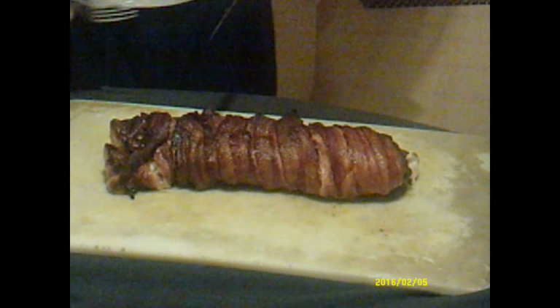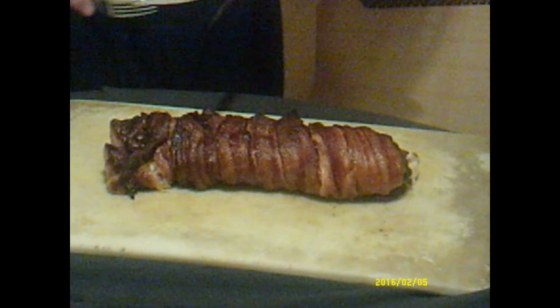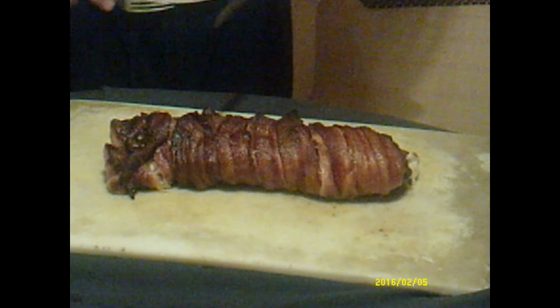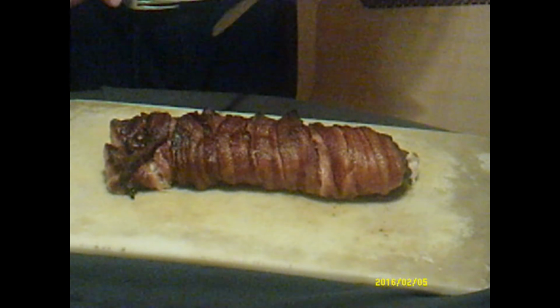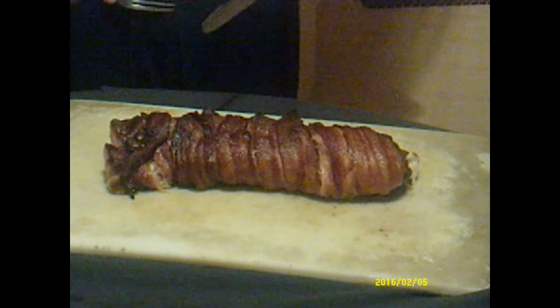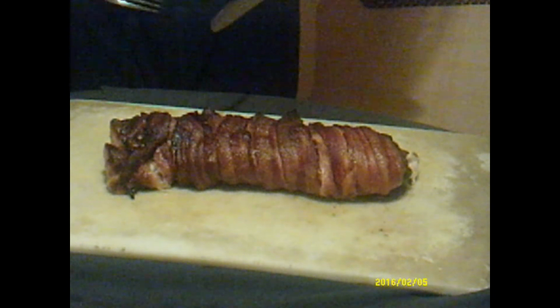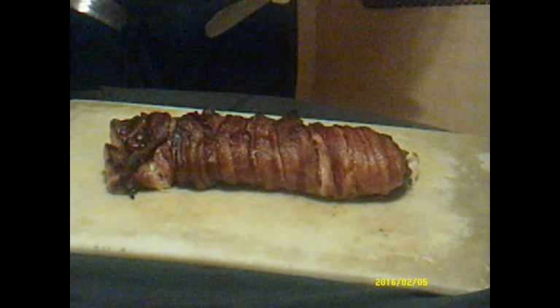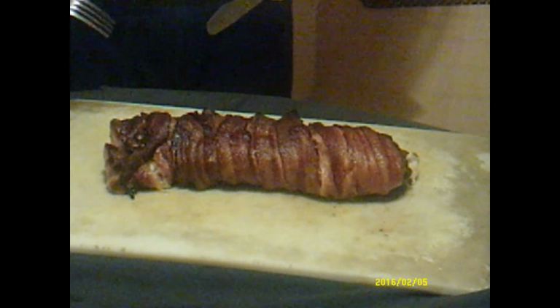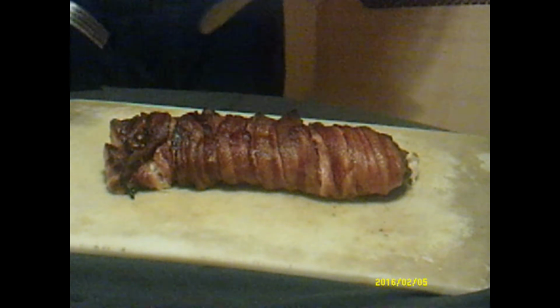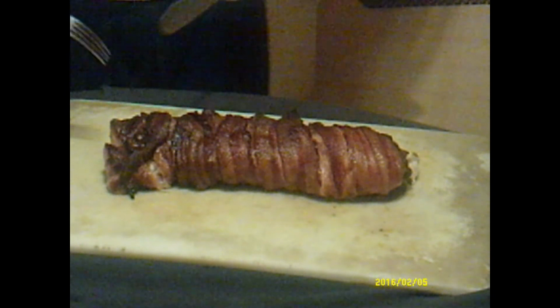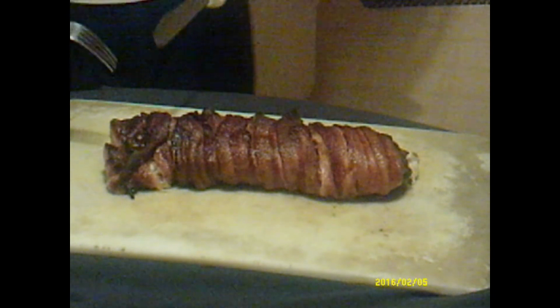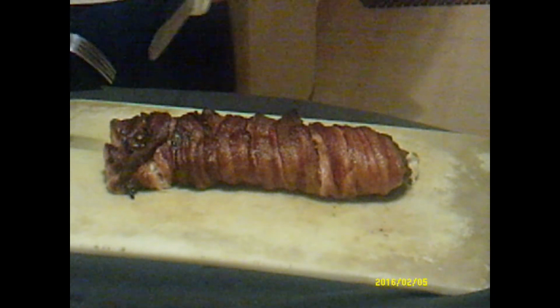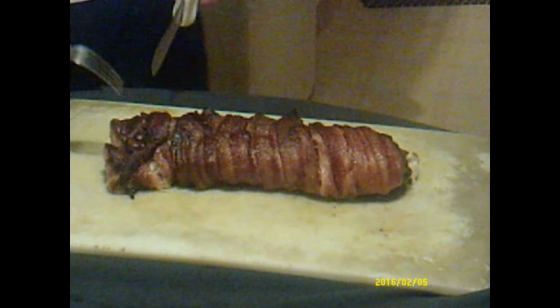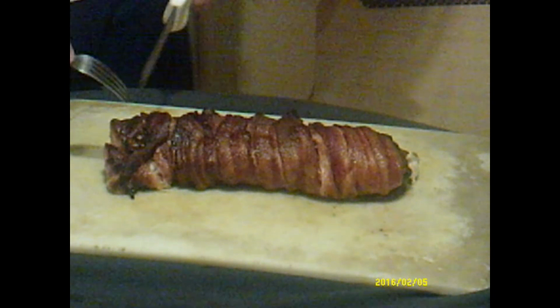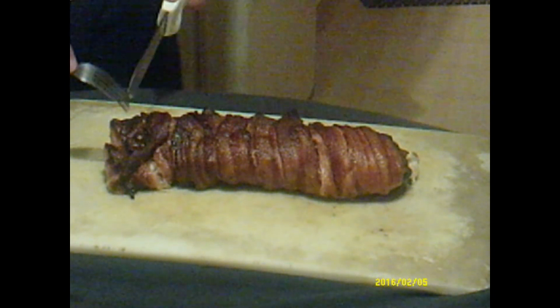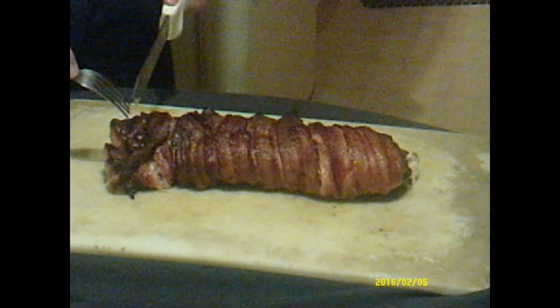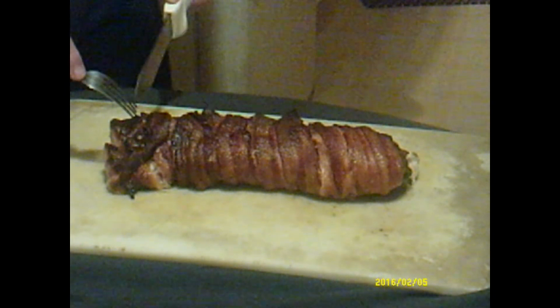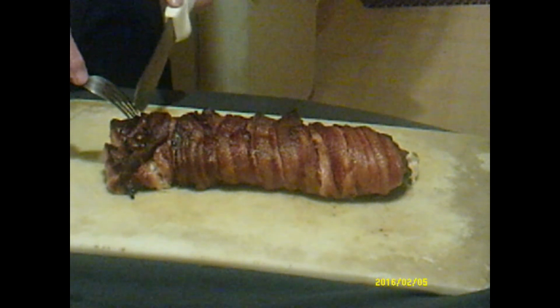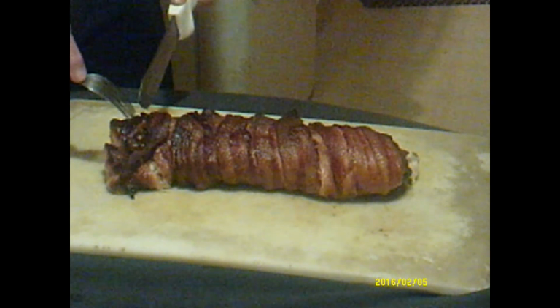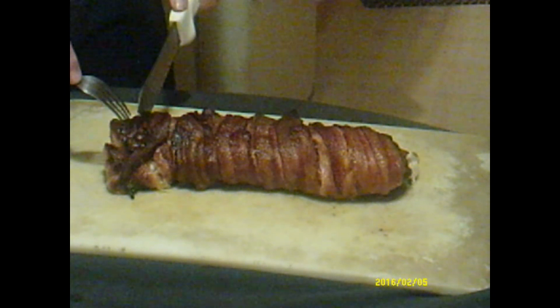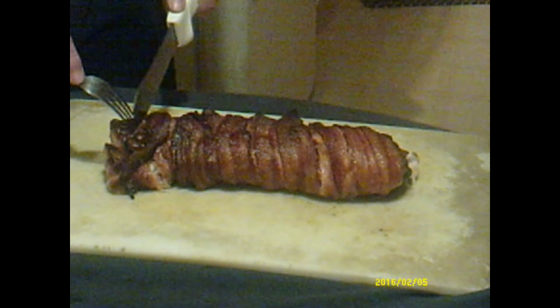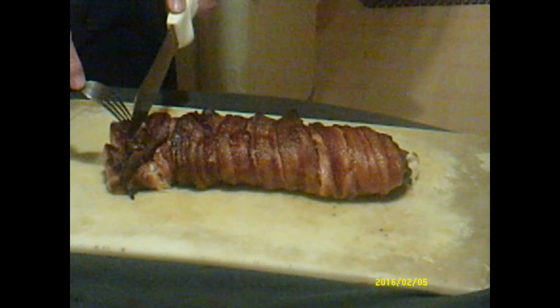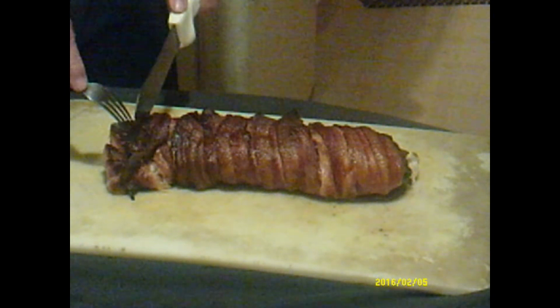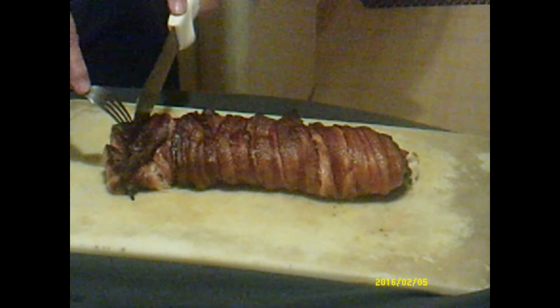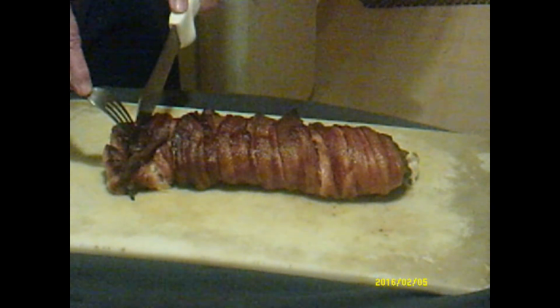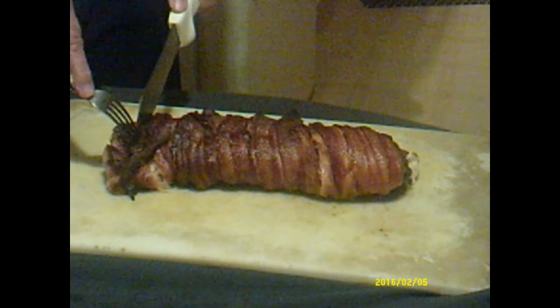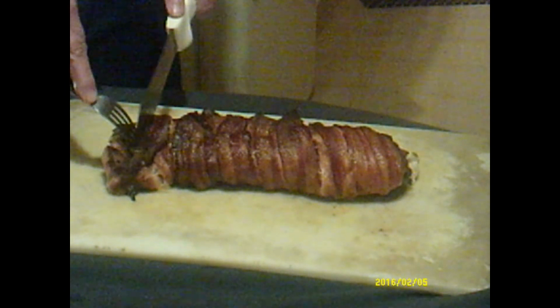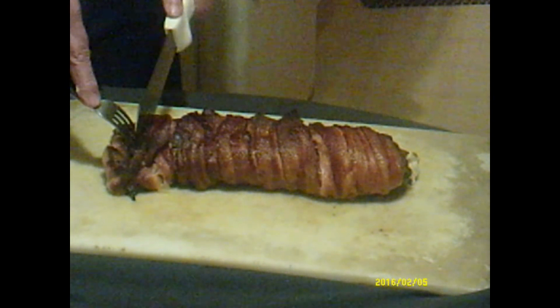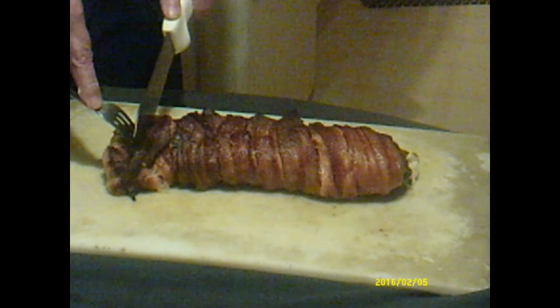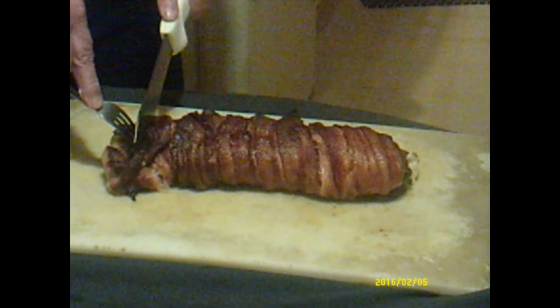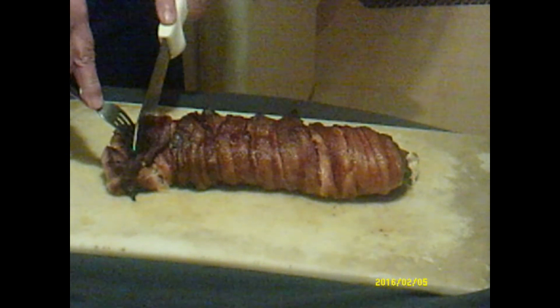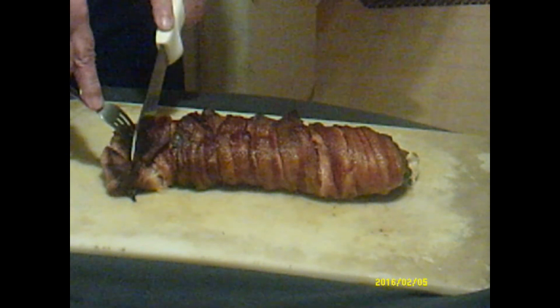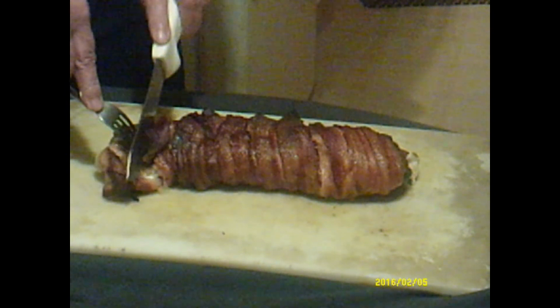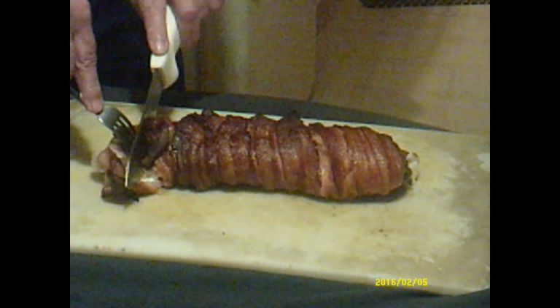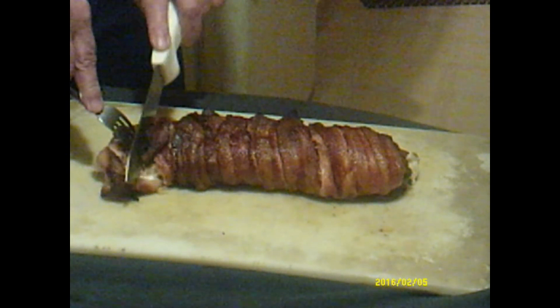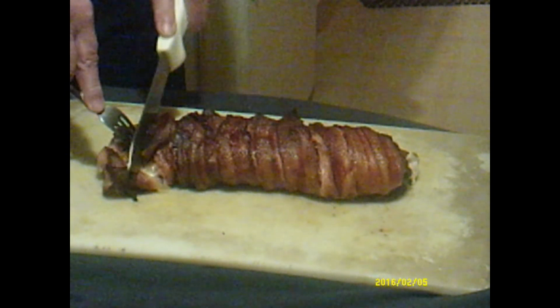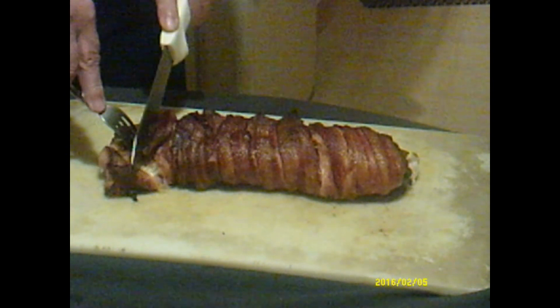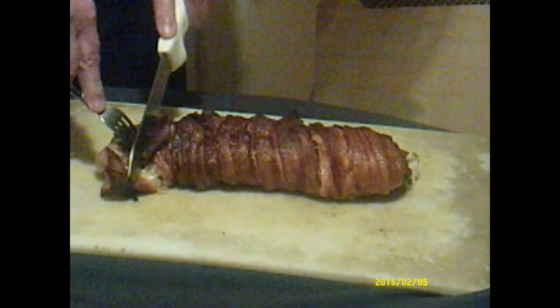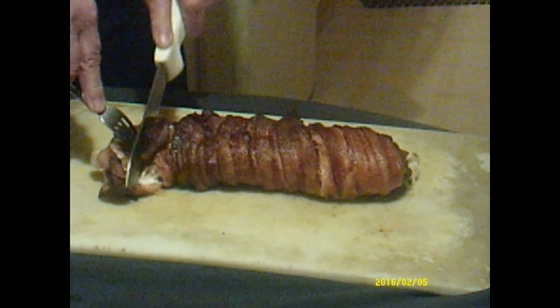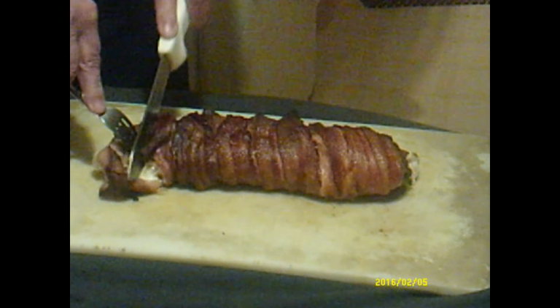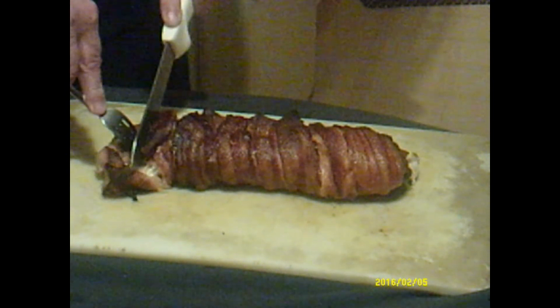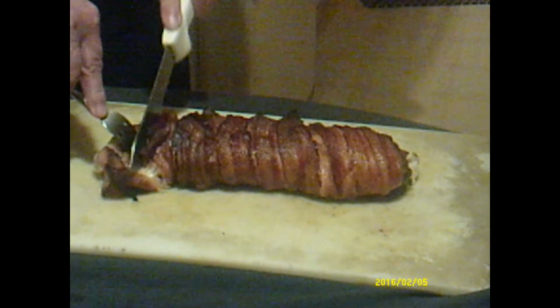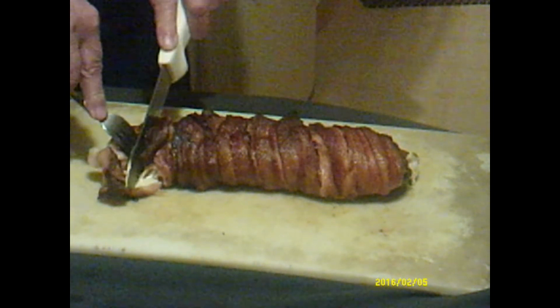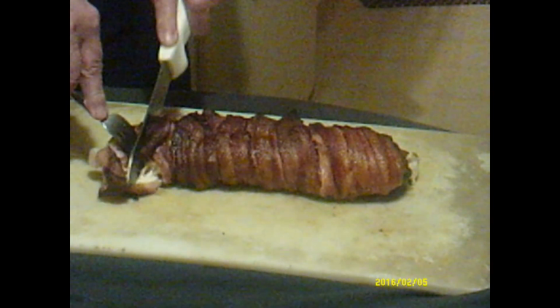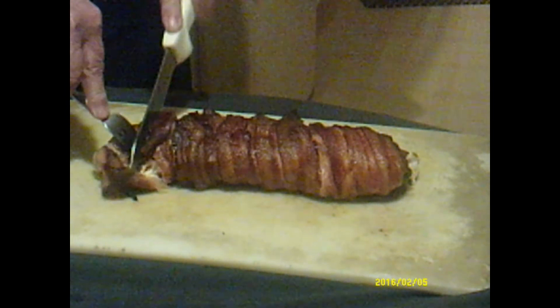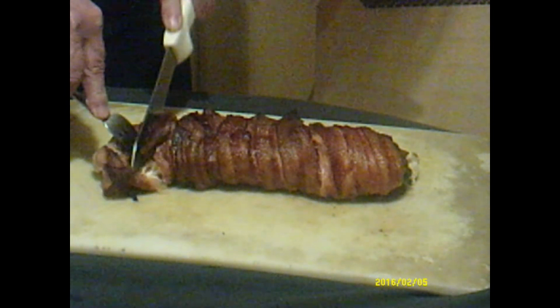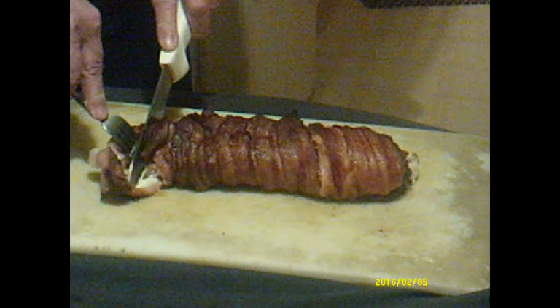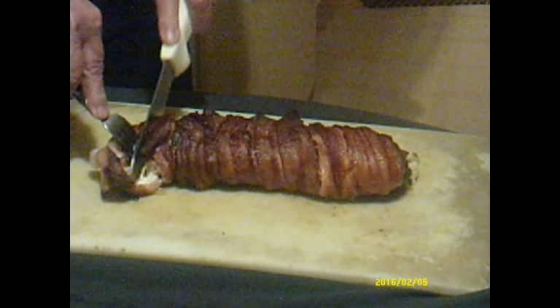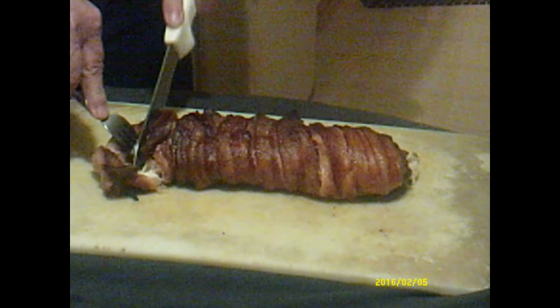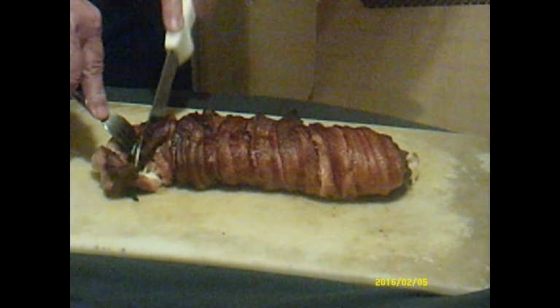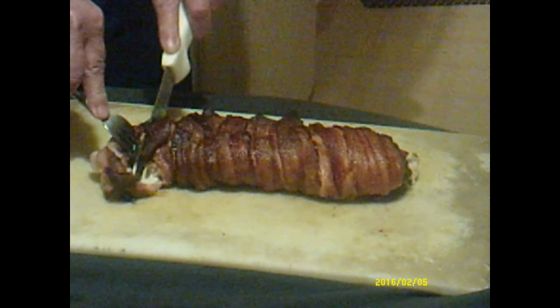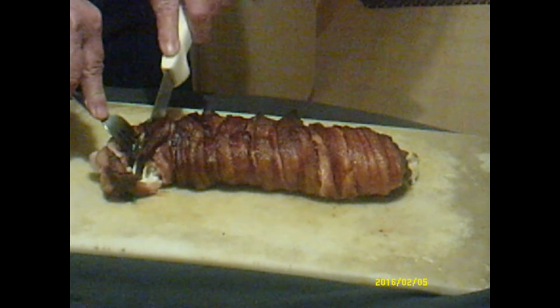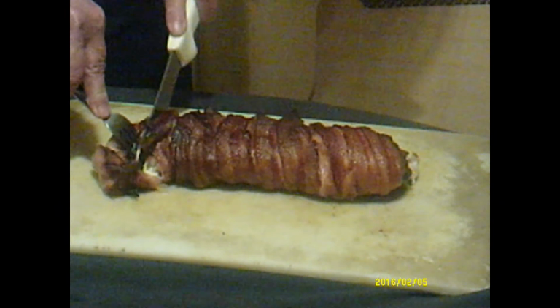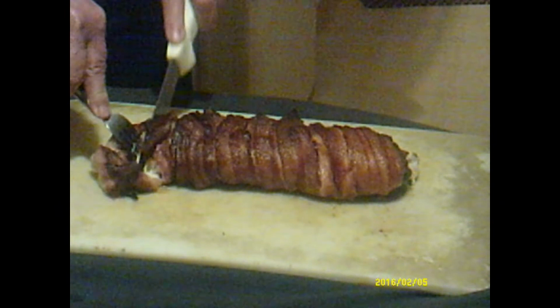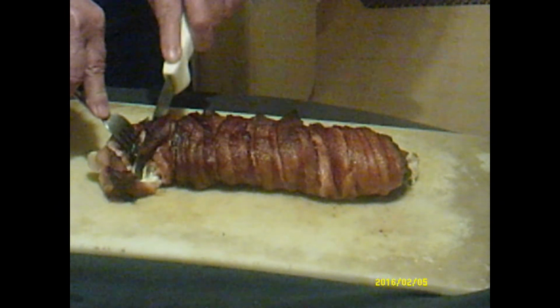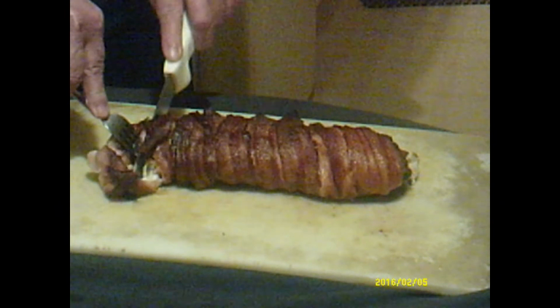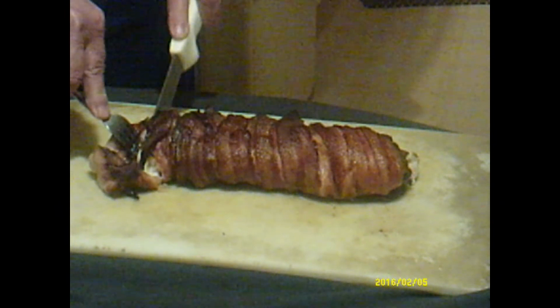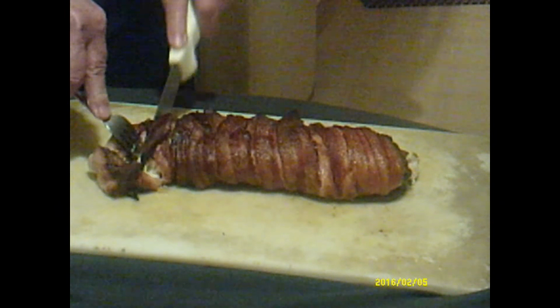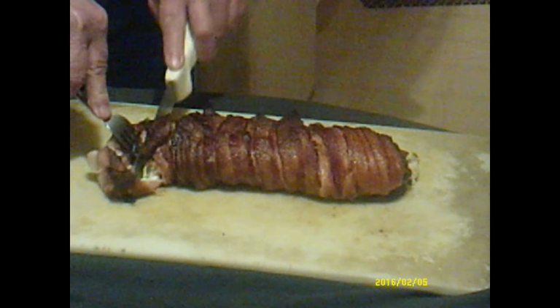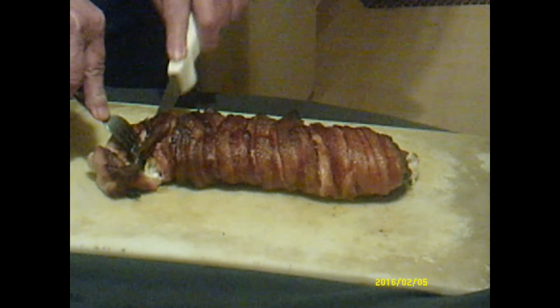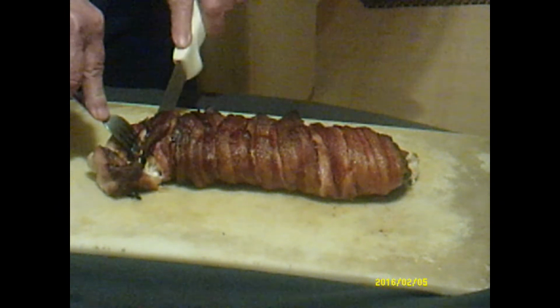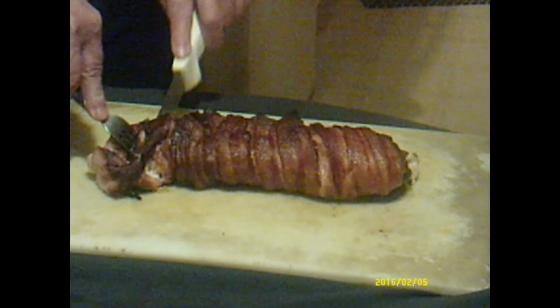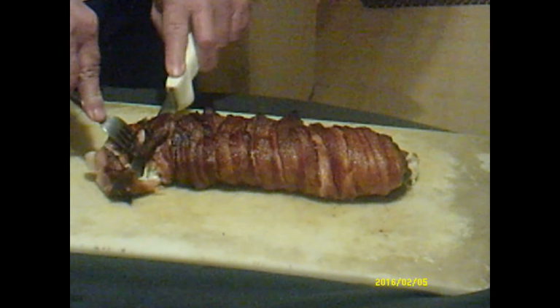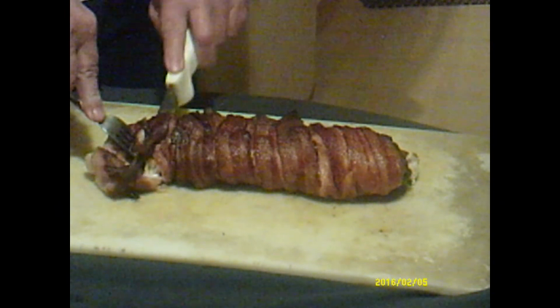Broccoli chicken roll — we're going to give her a cut here and see what is what.